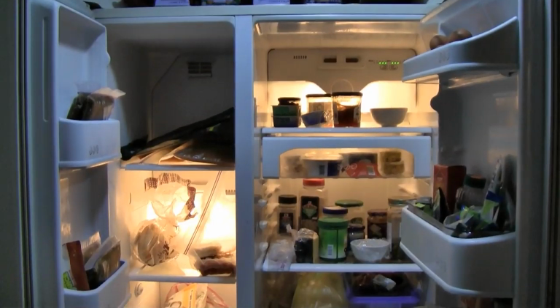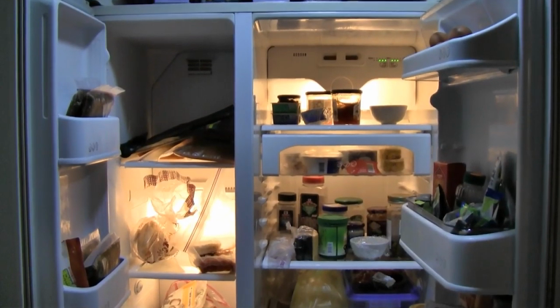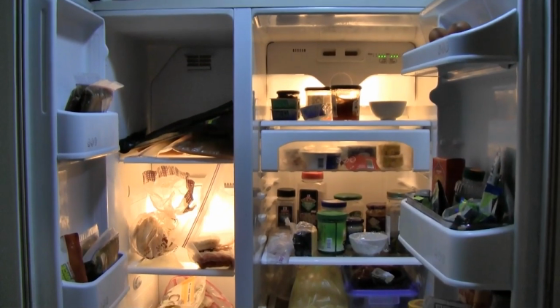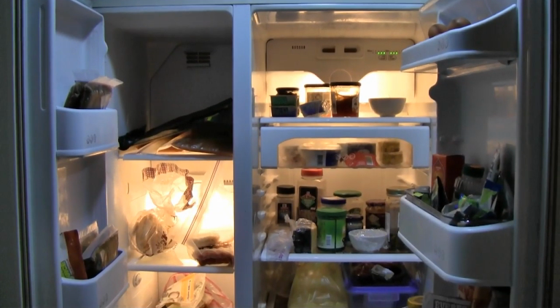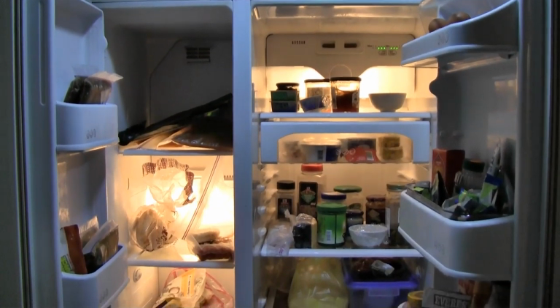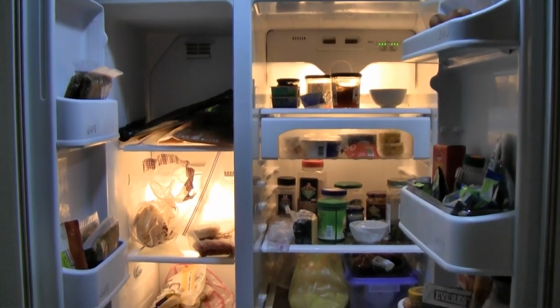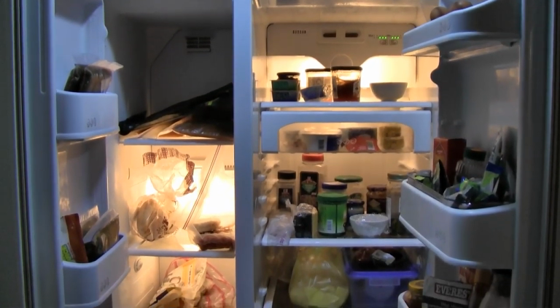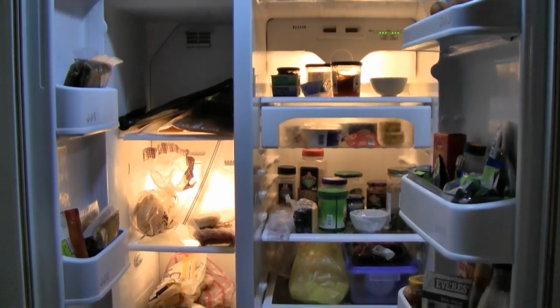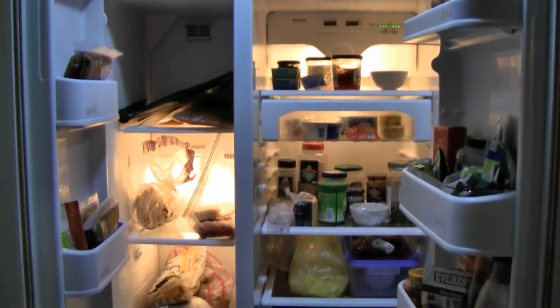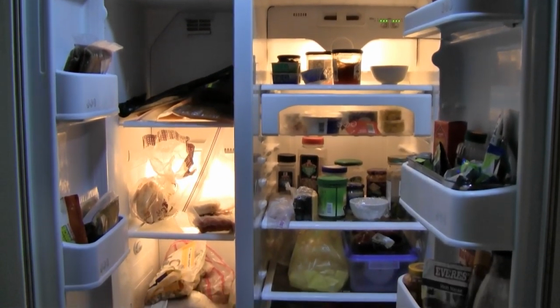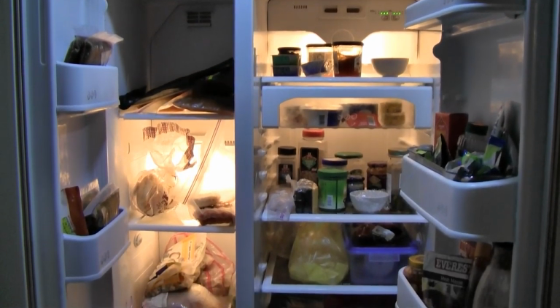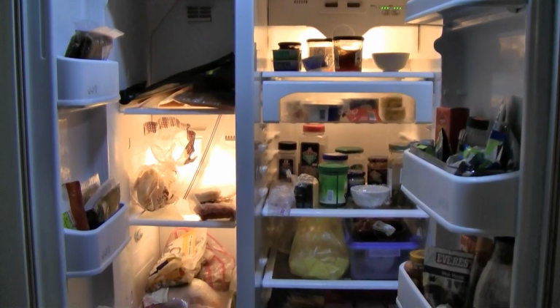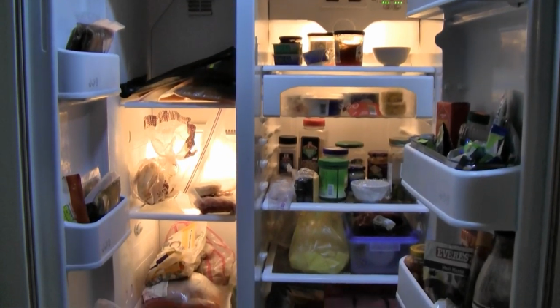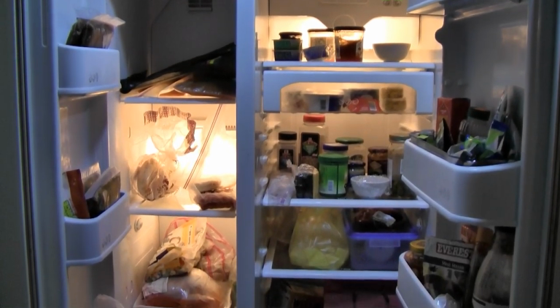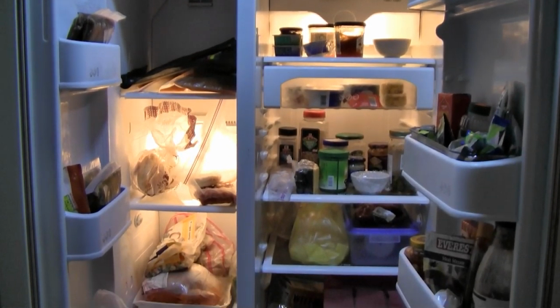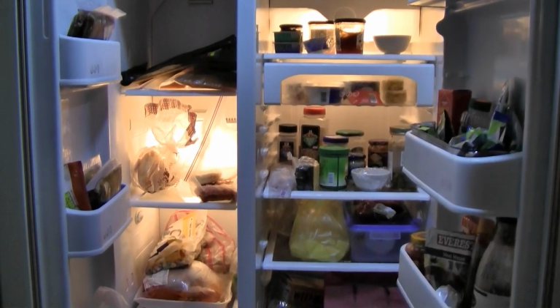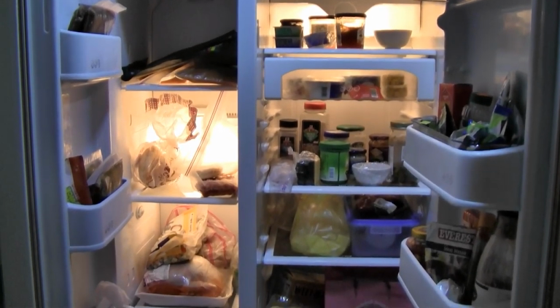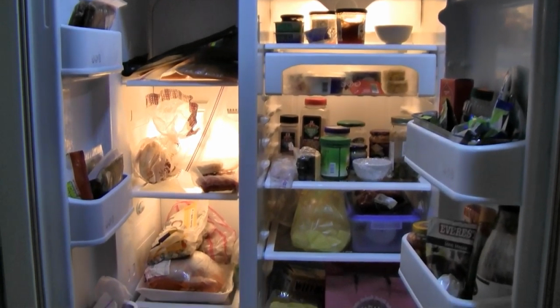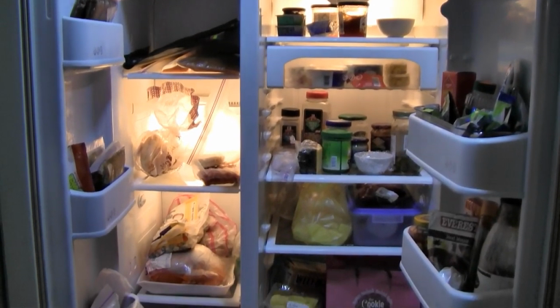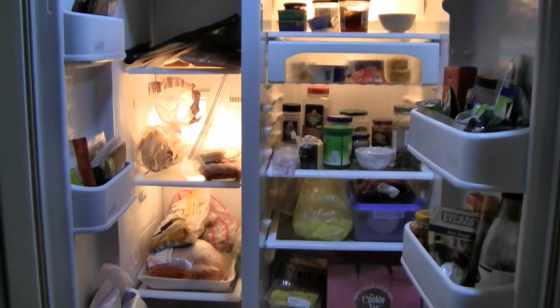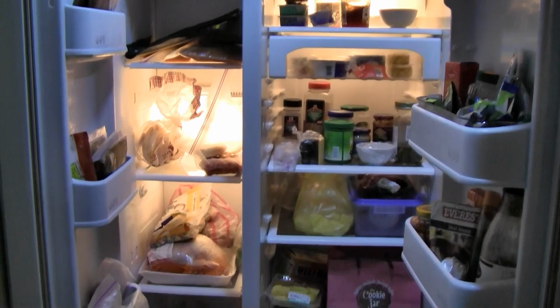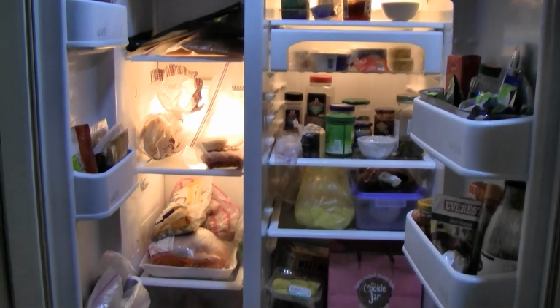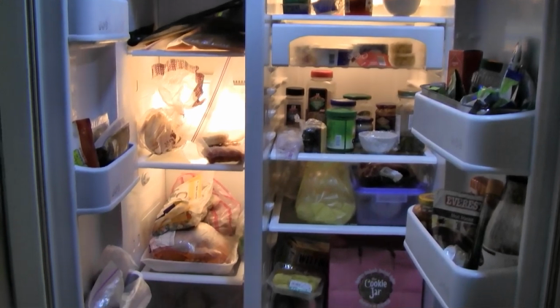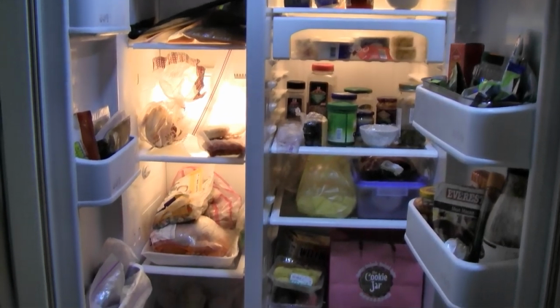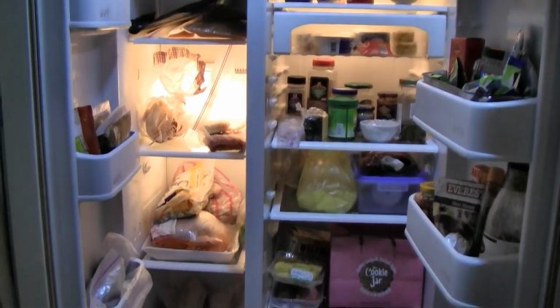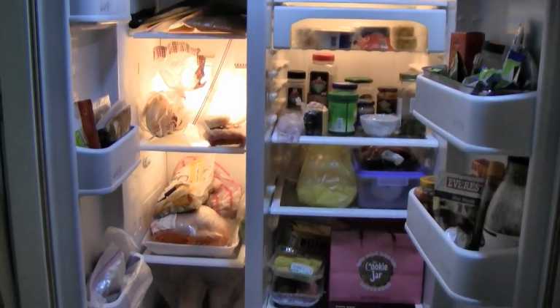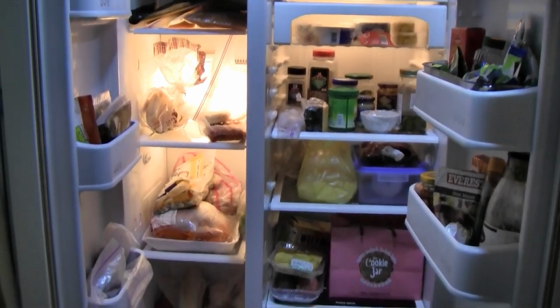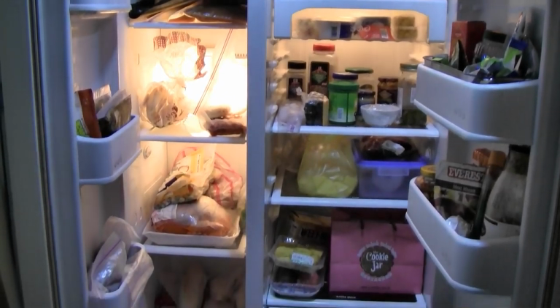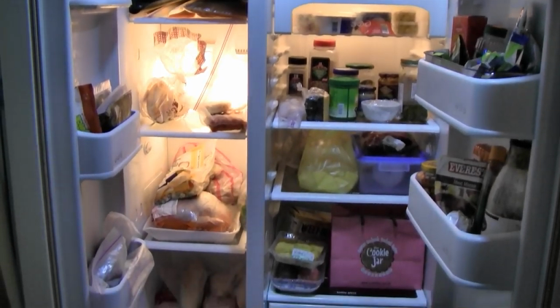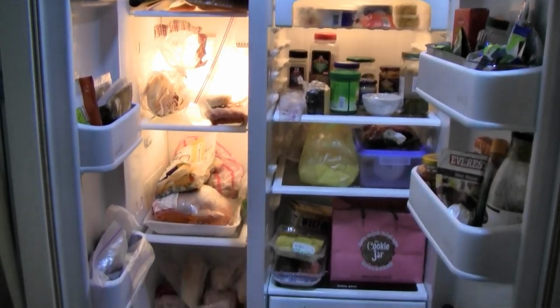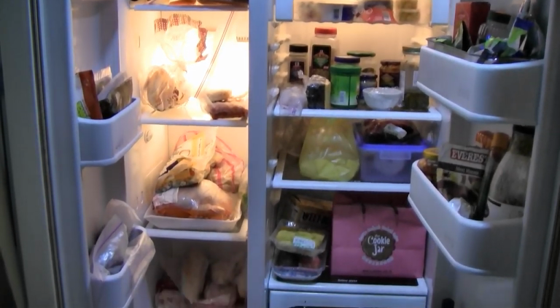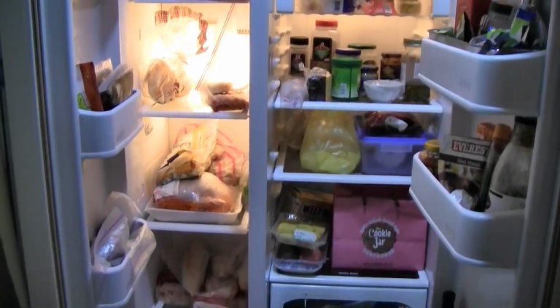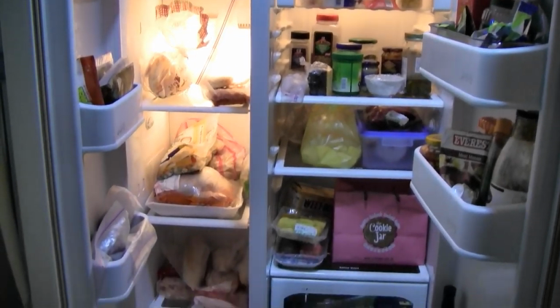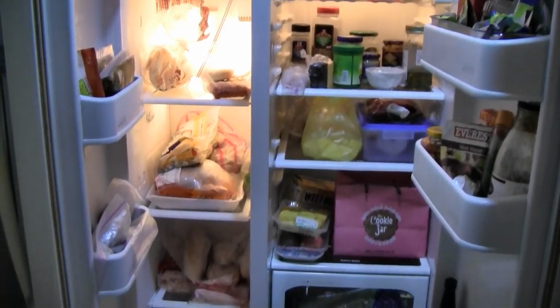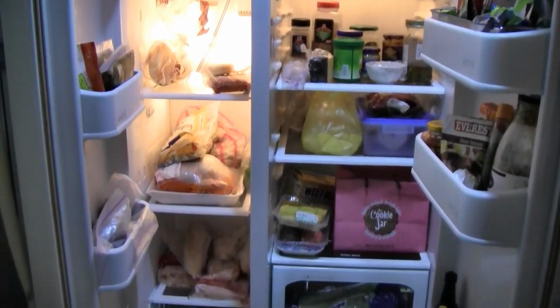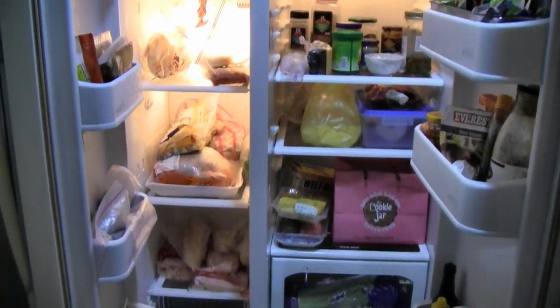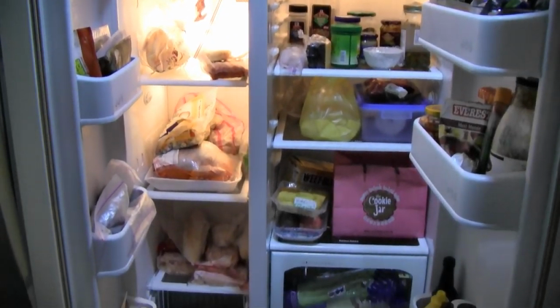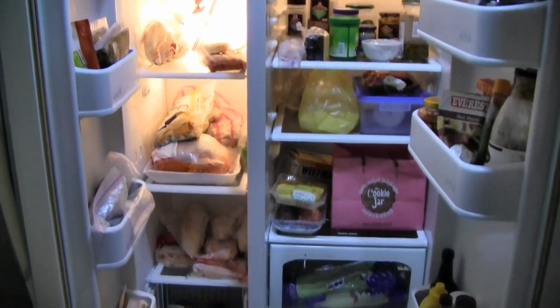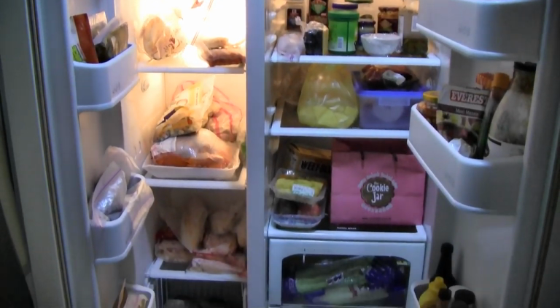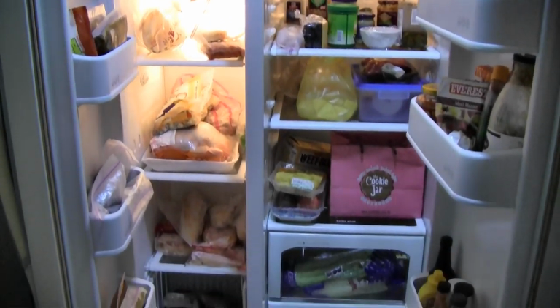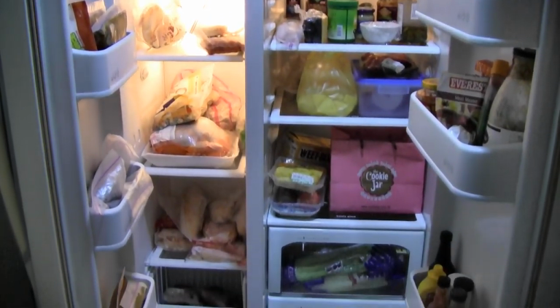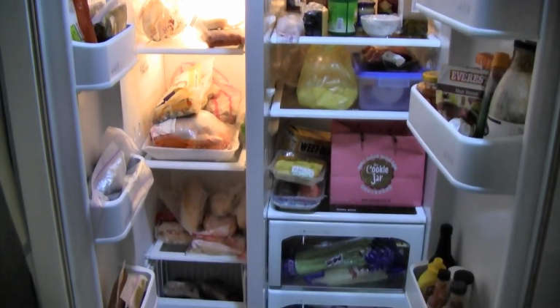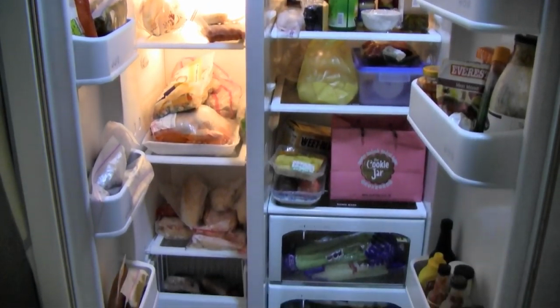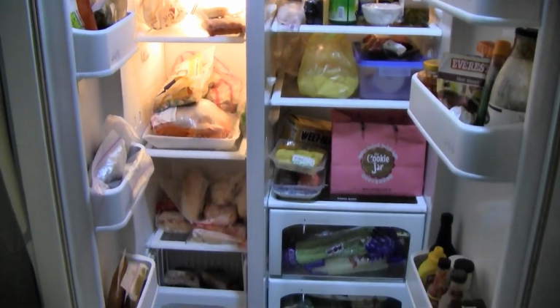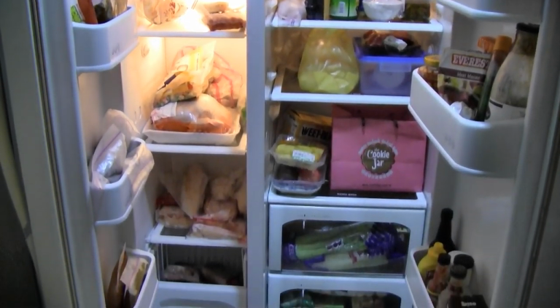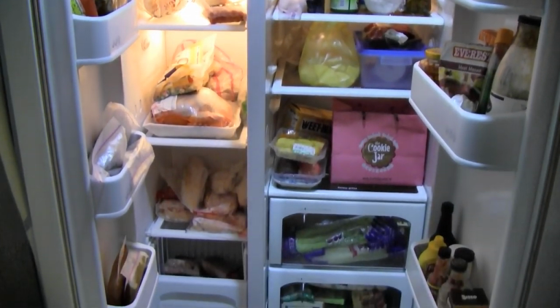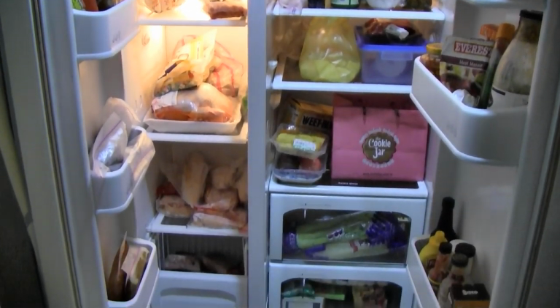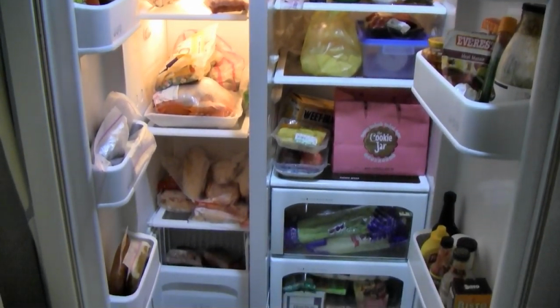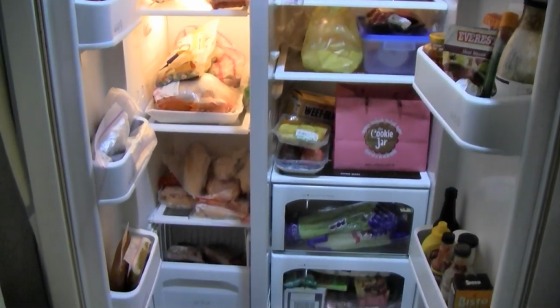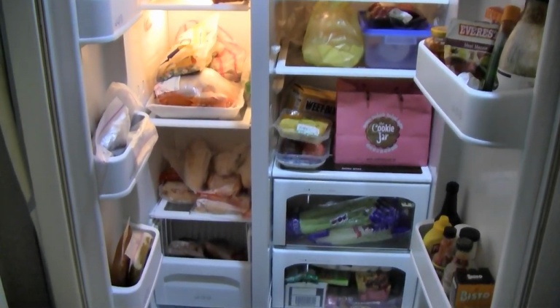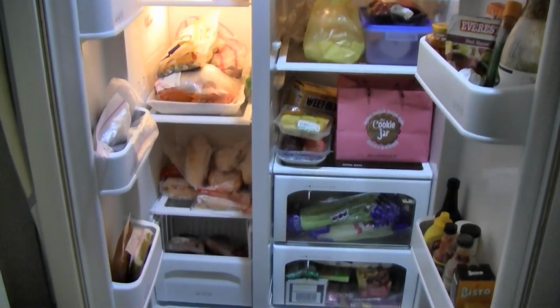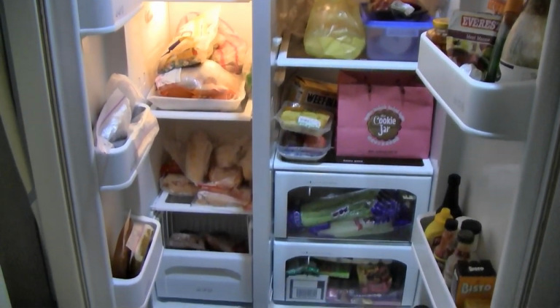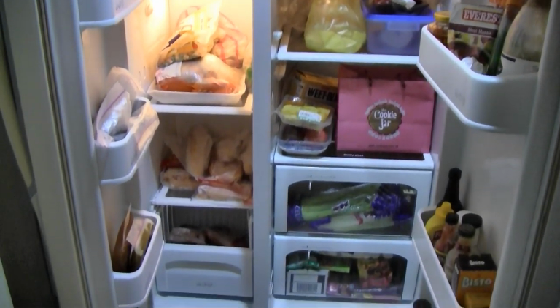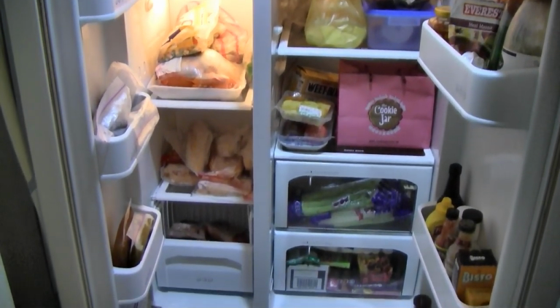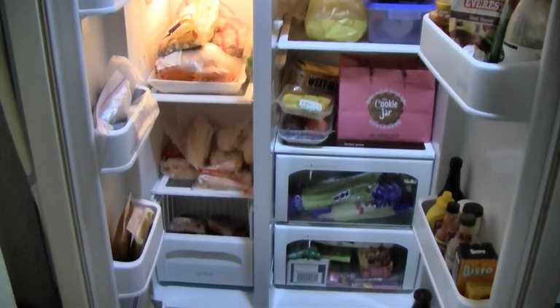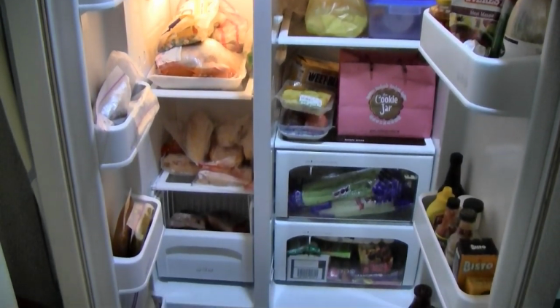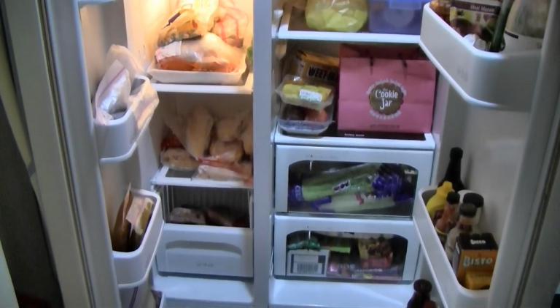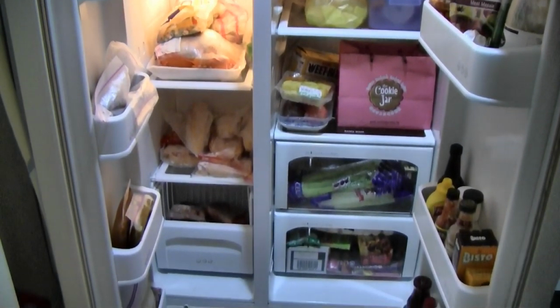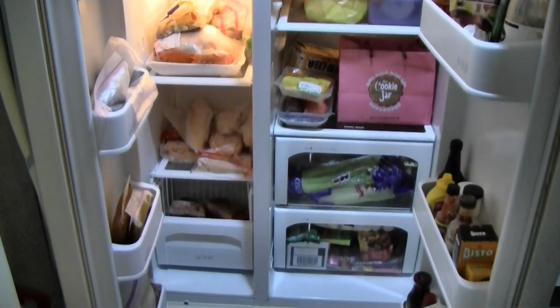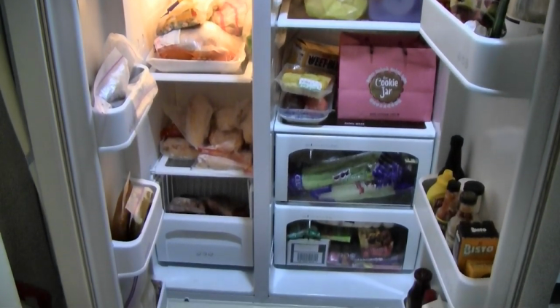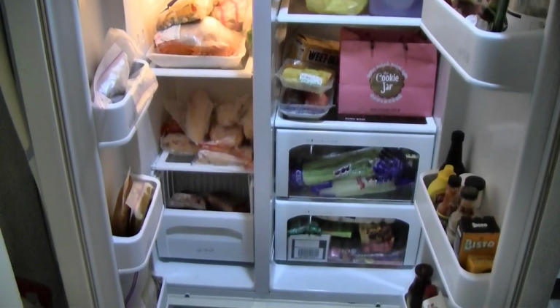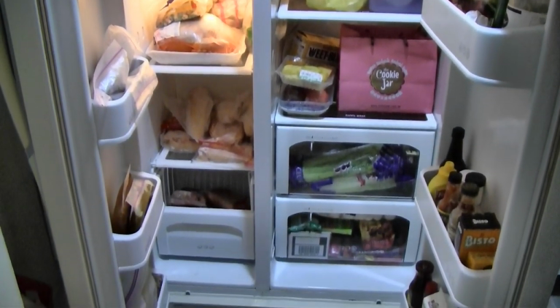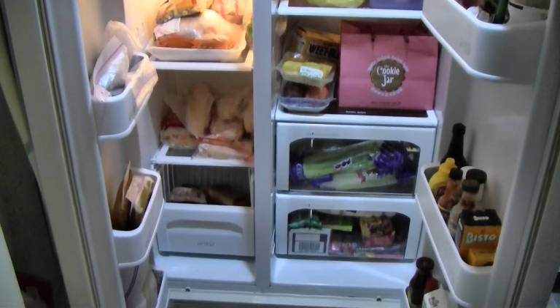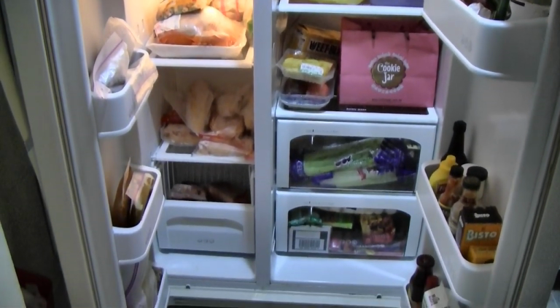Regarding food, supermarkets get kind of crazy around typhoon time, so don't leave your food shopping till the last minute.